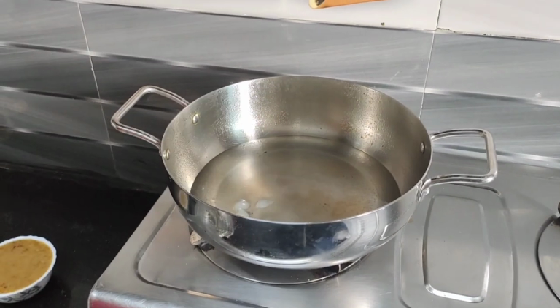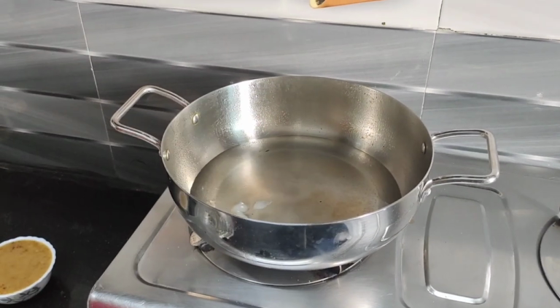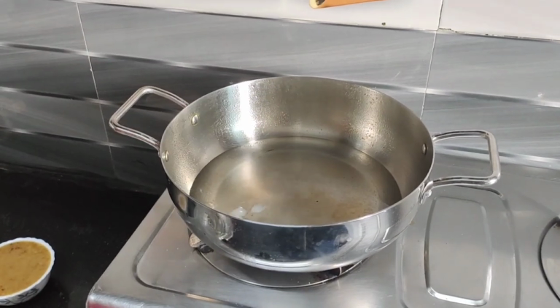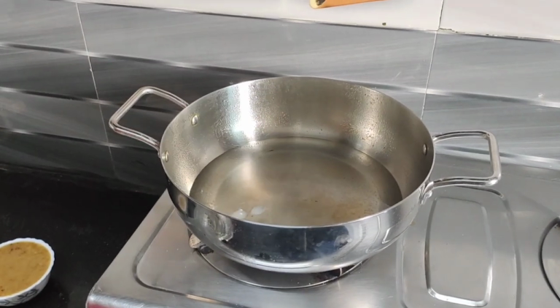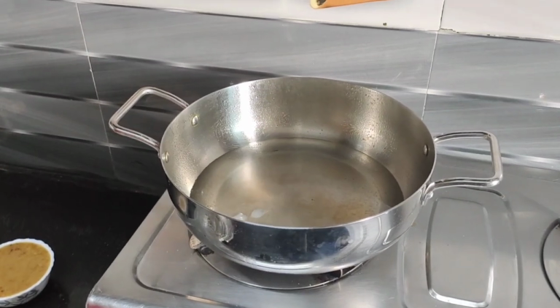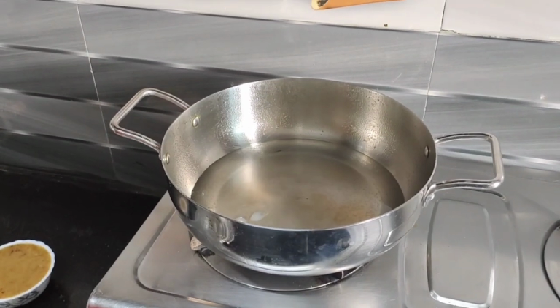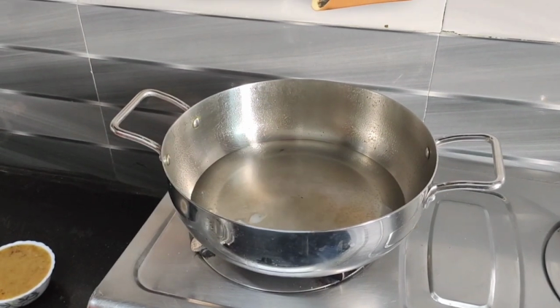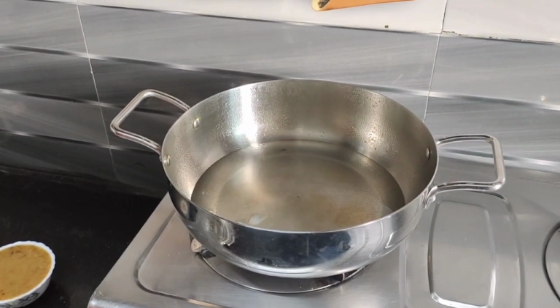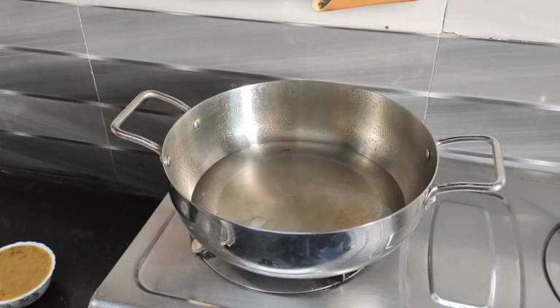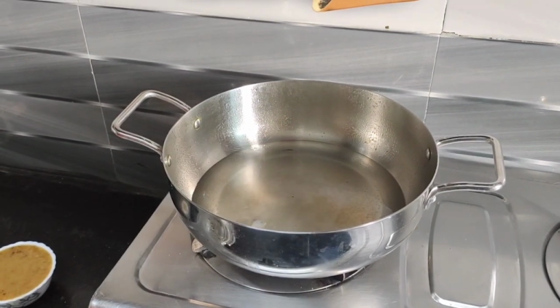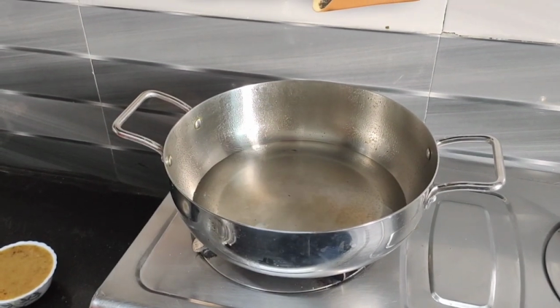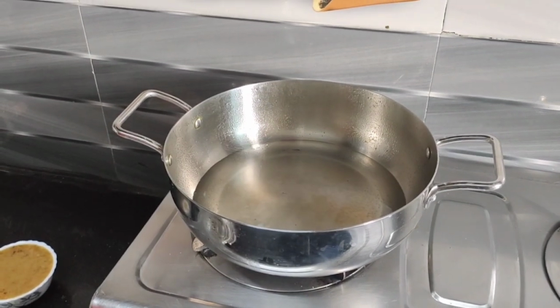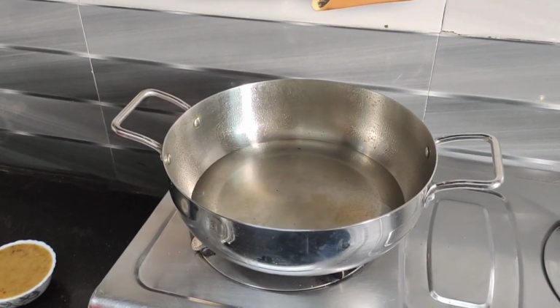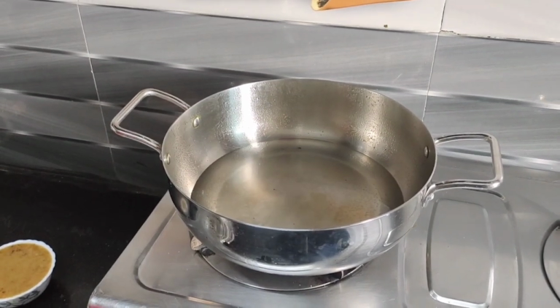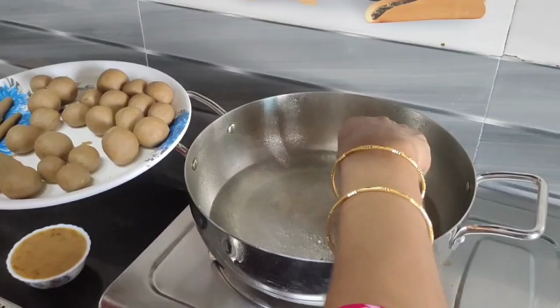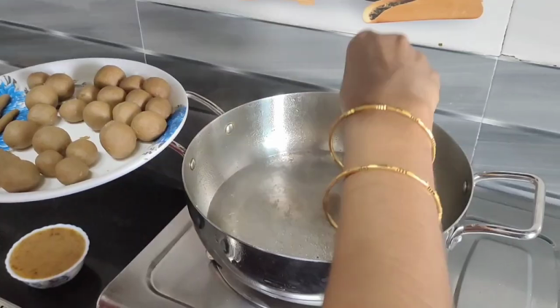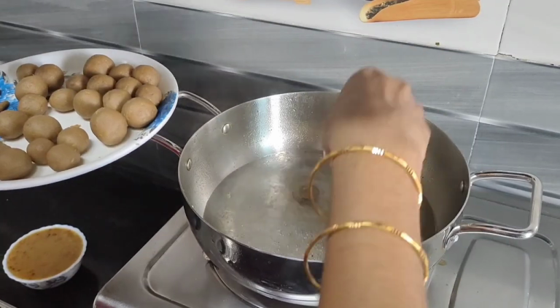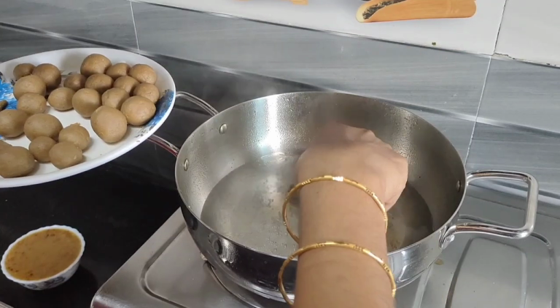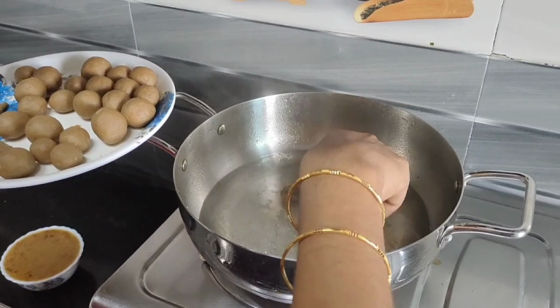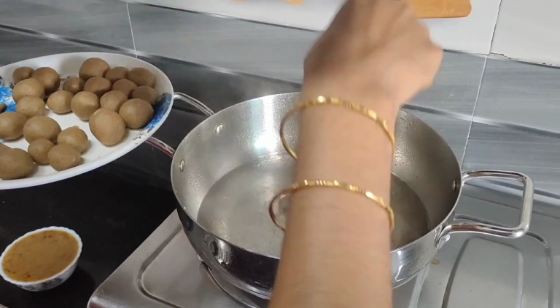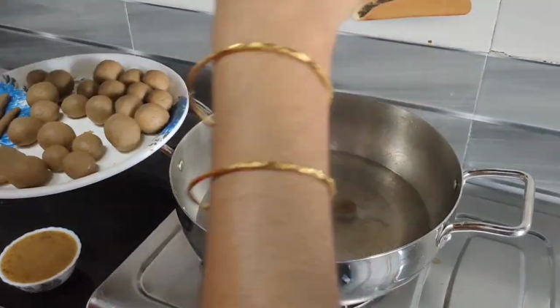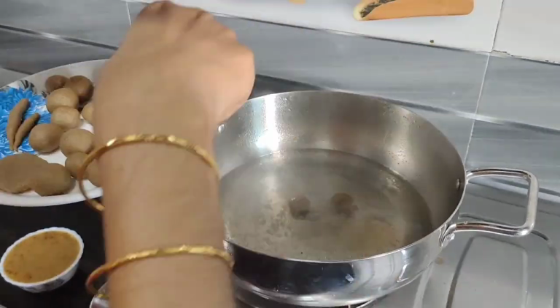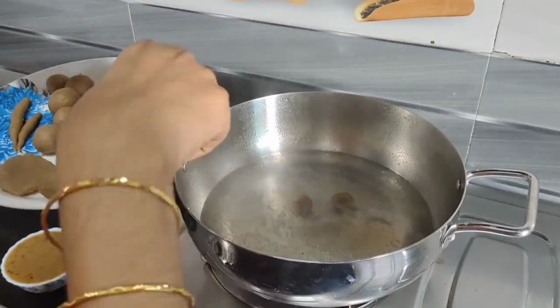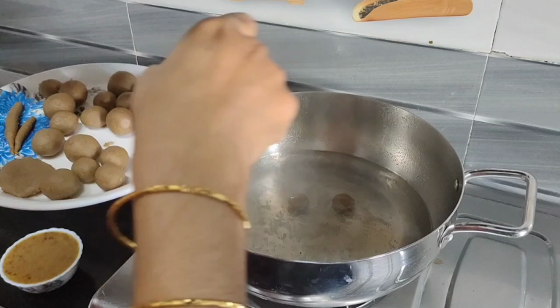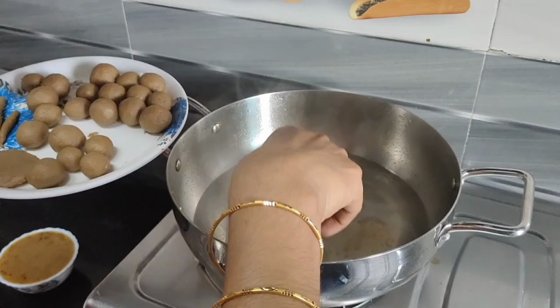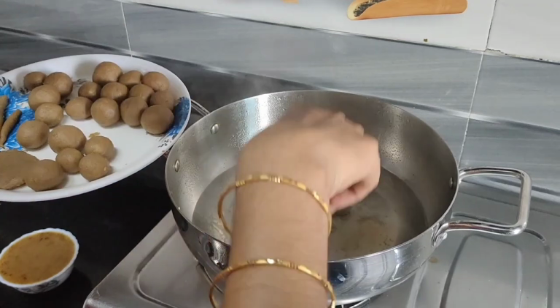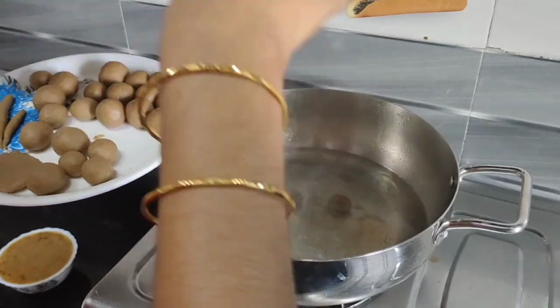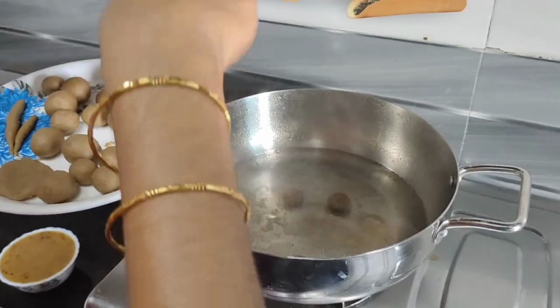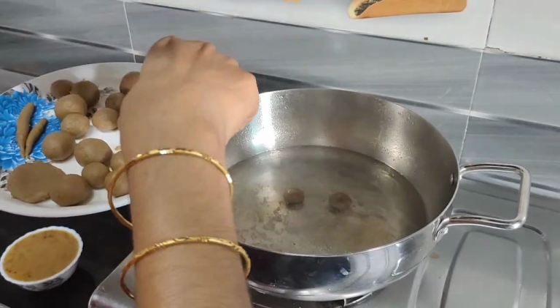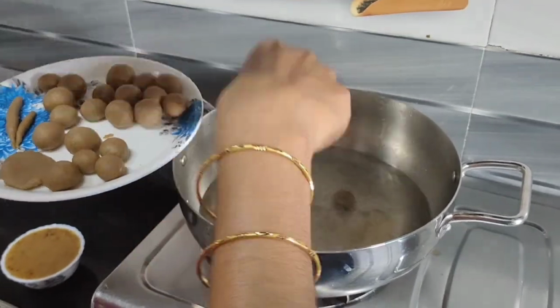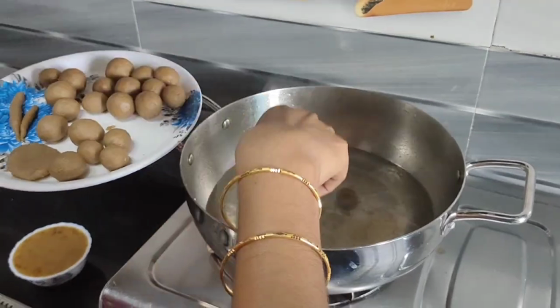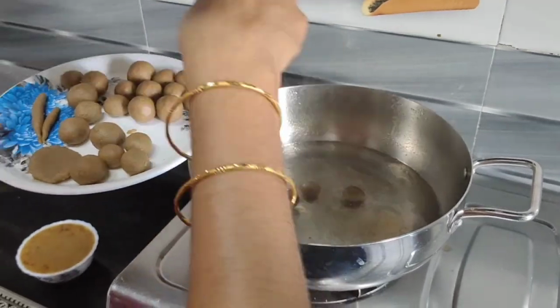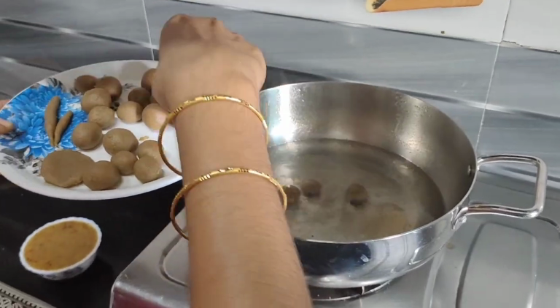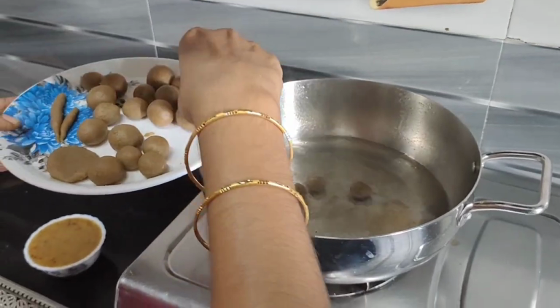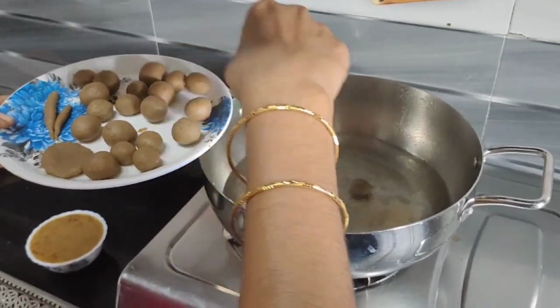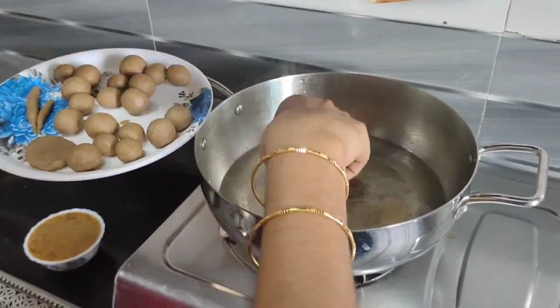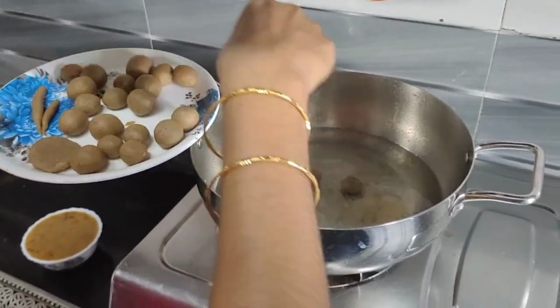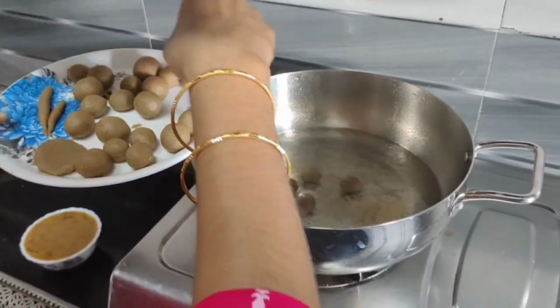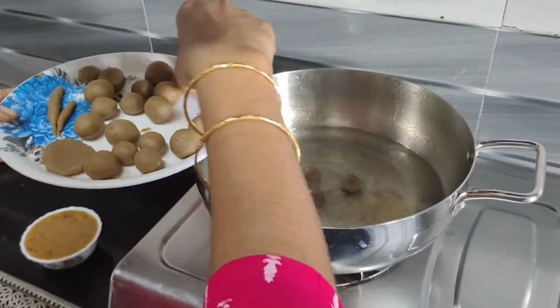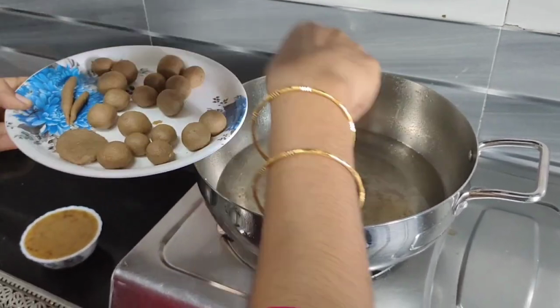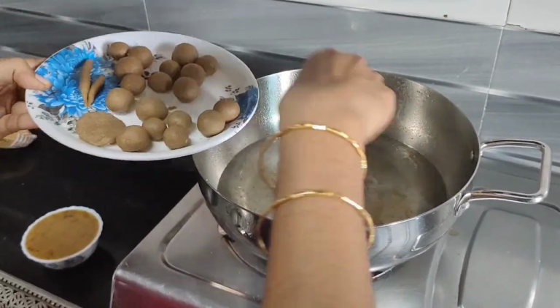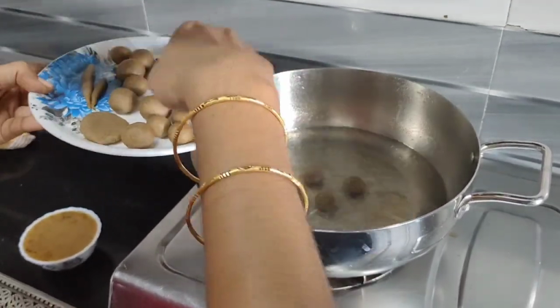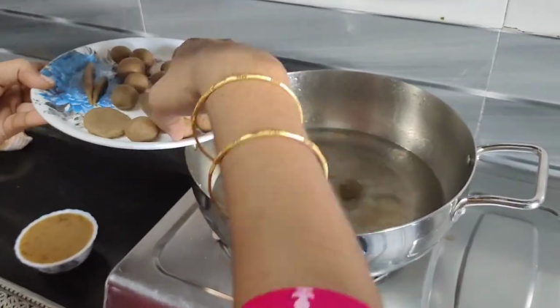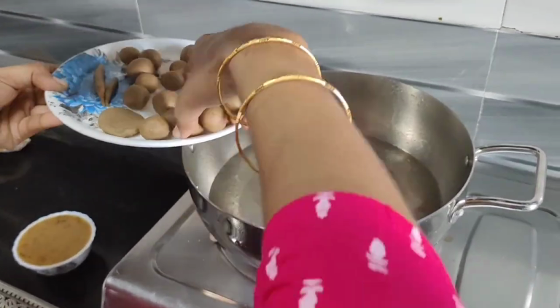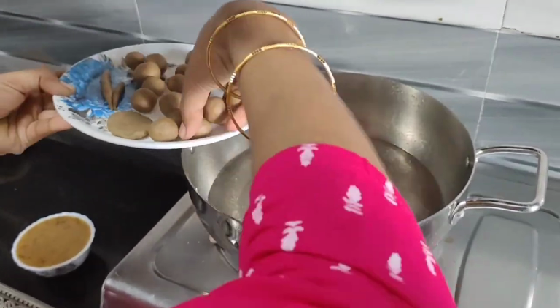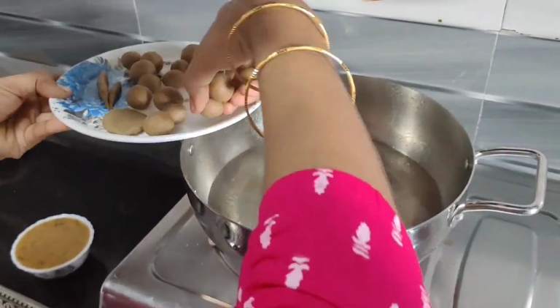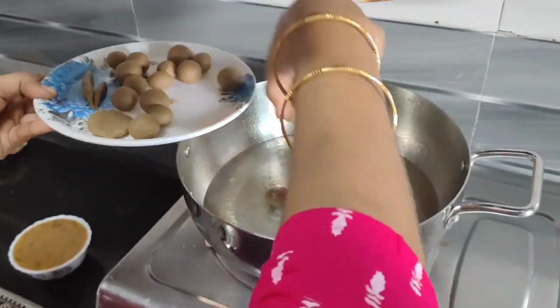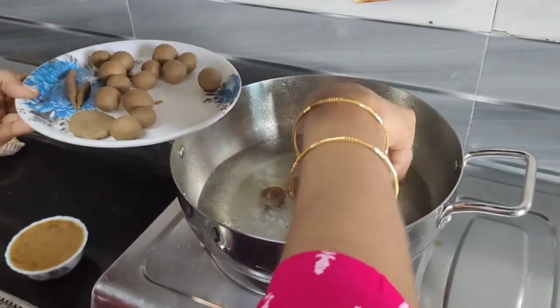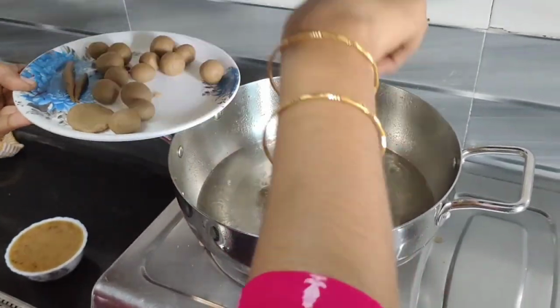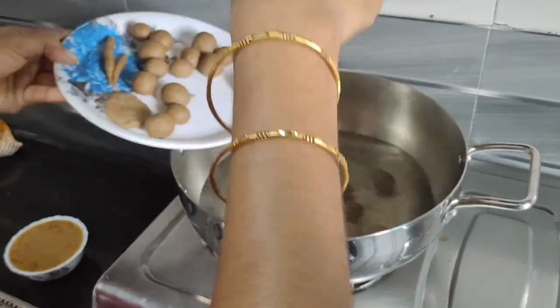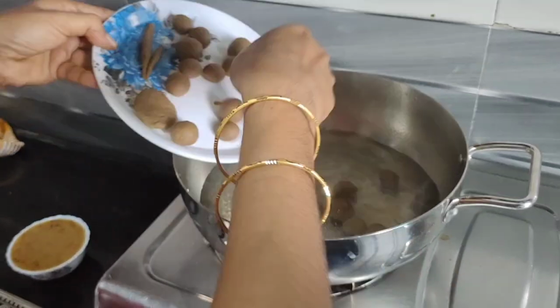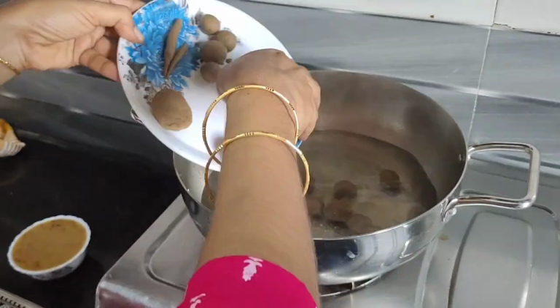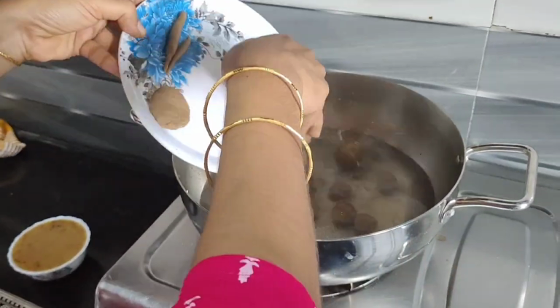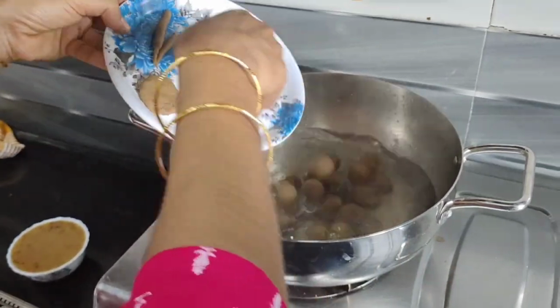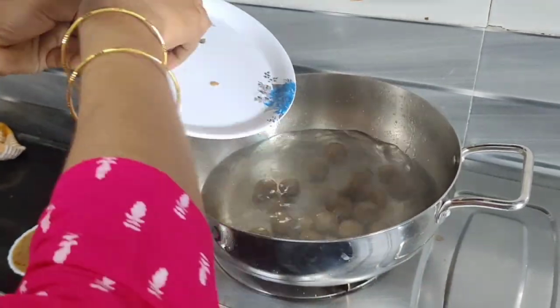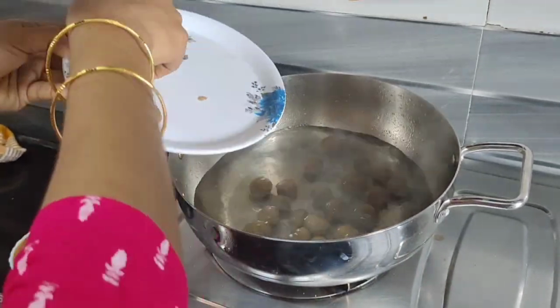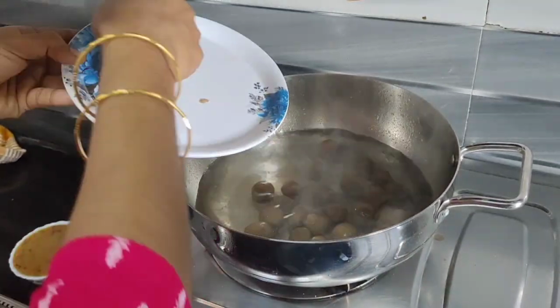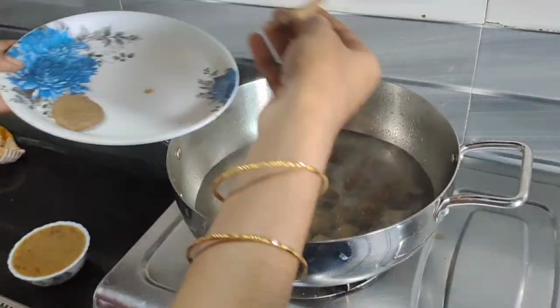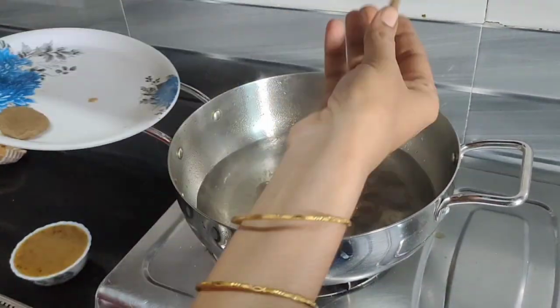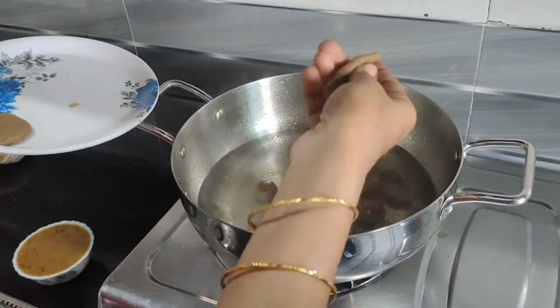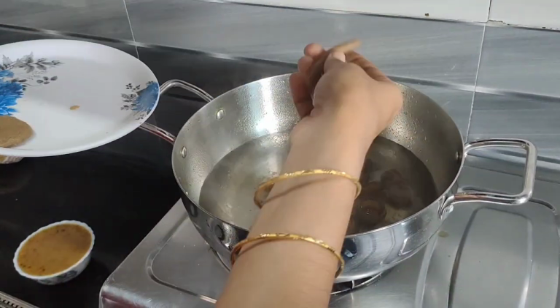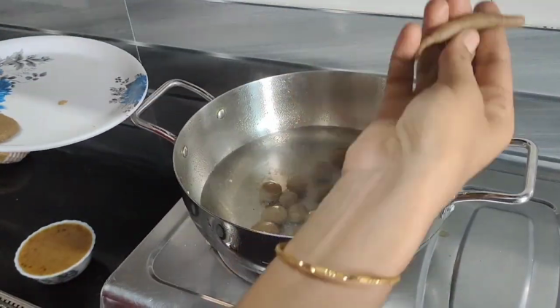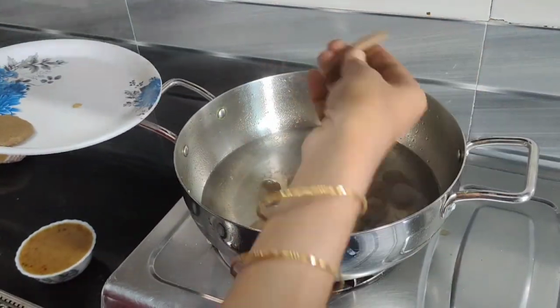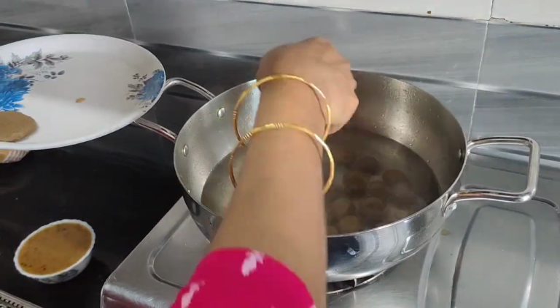Add puff with dry fruits, add one teaspoon.